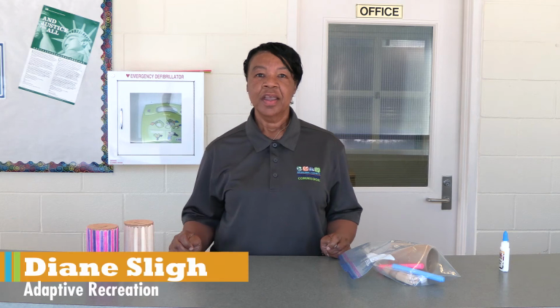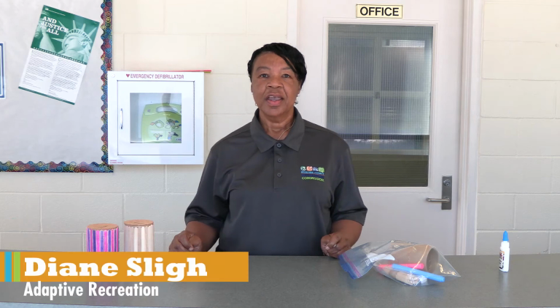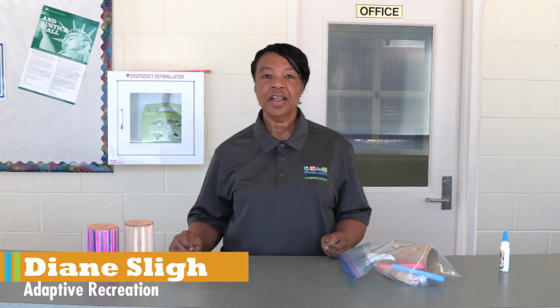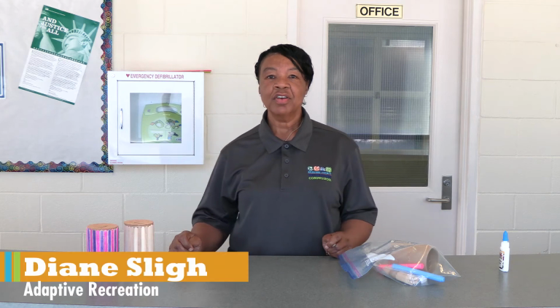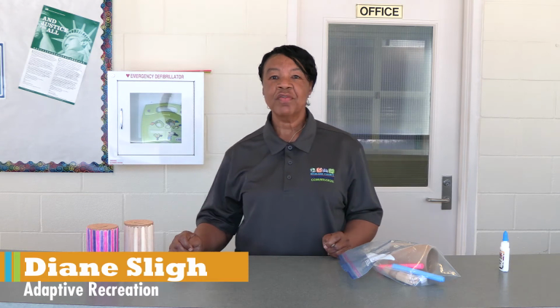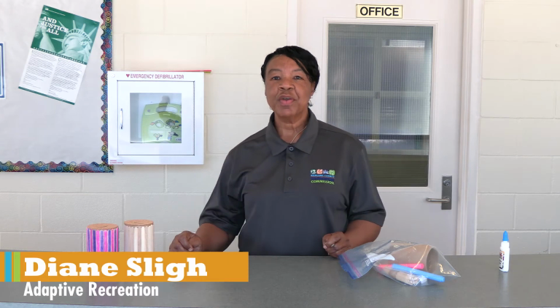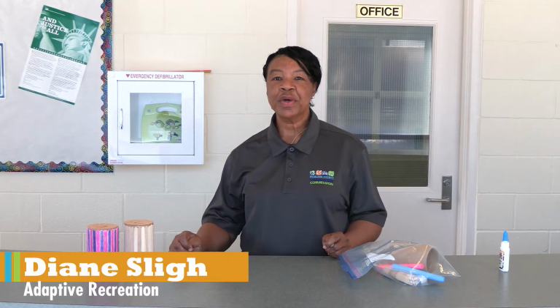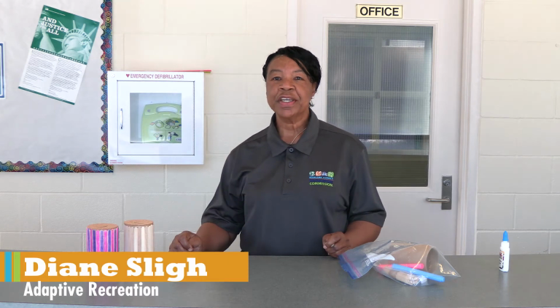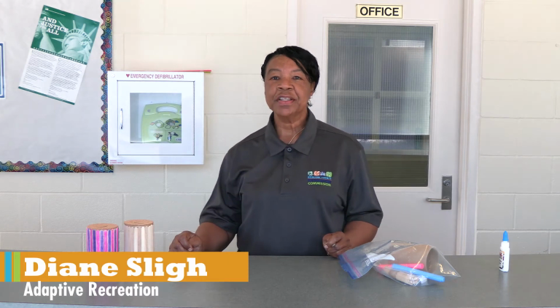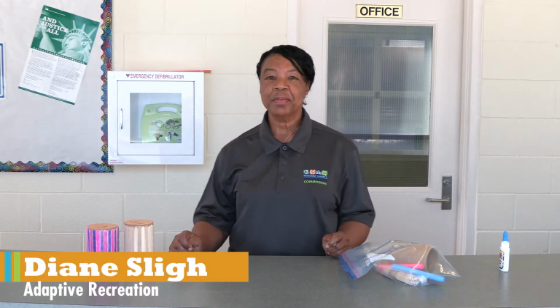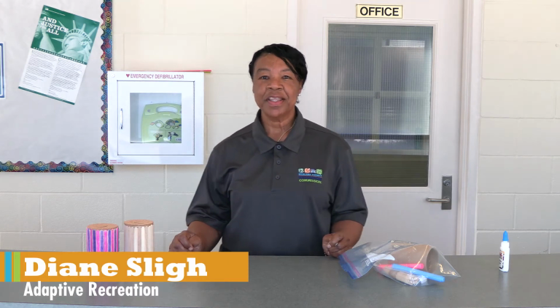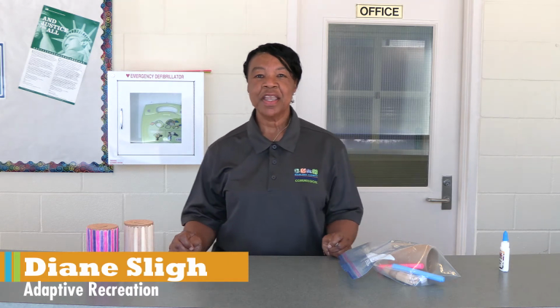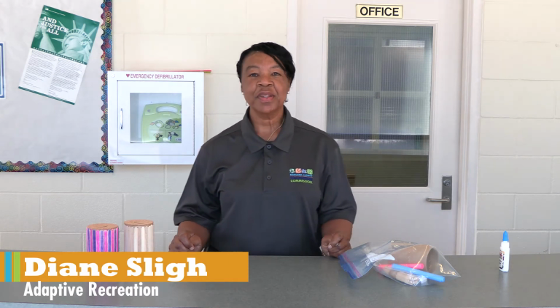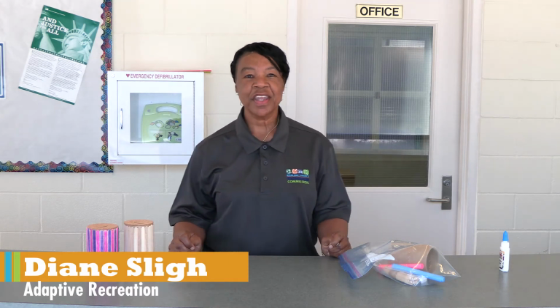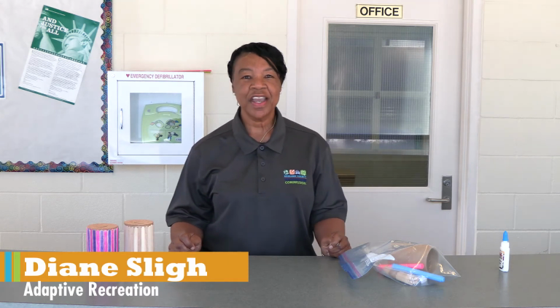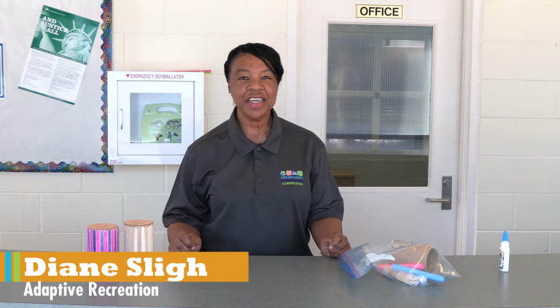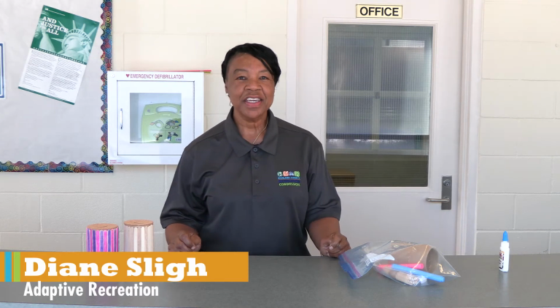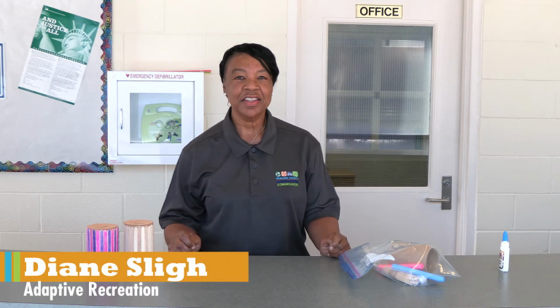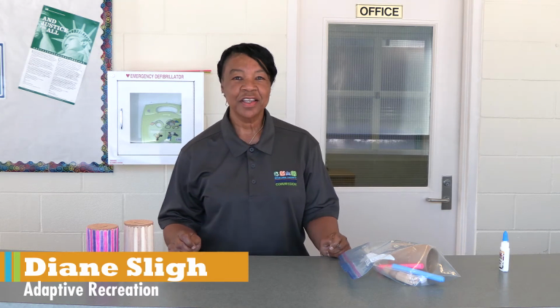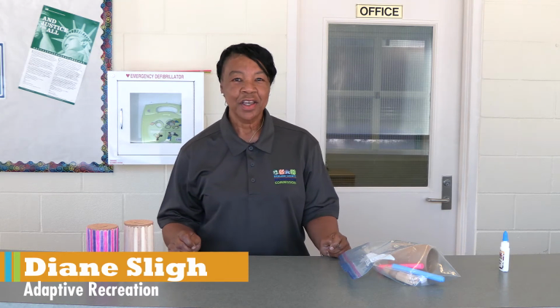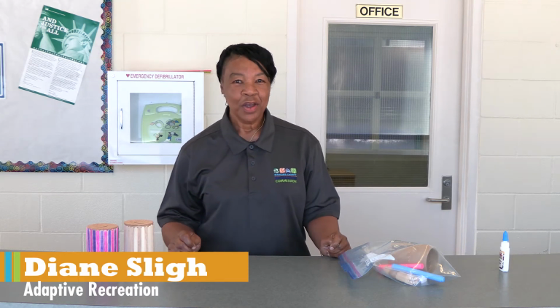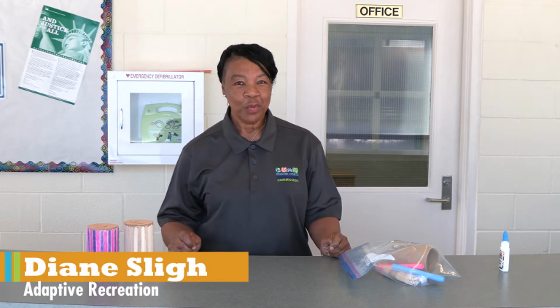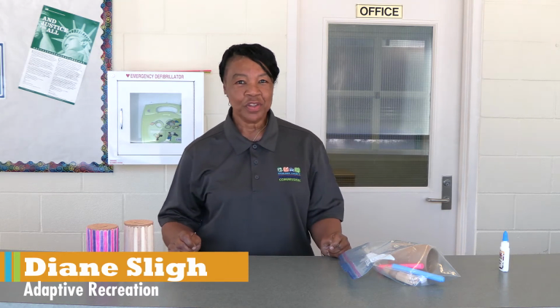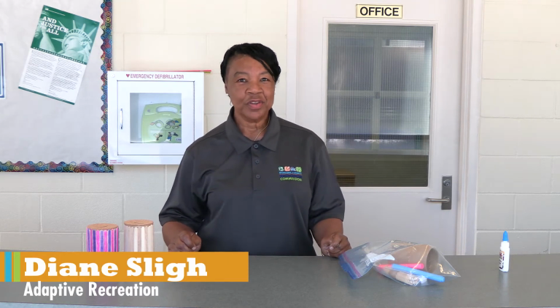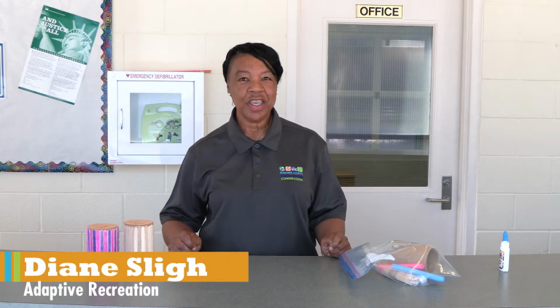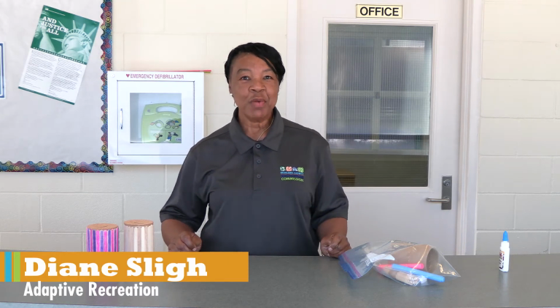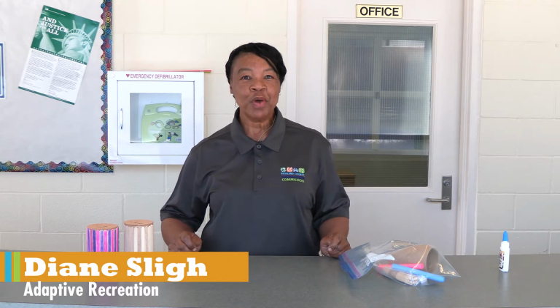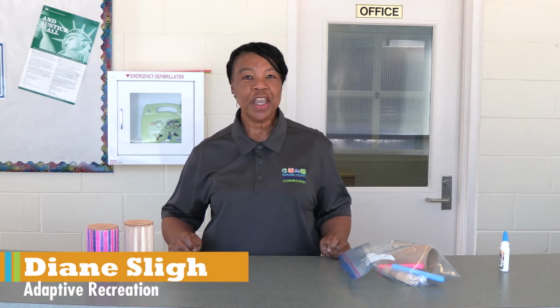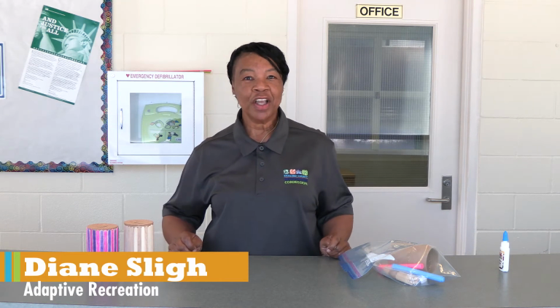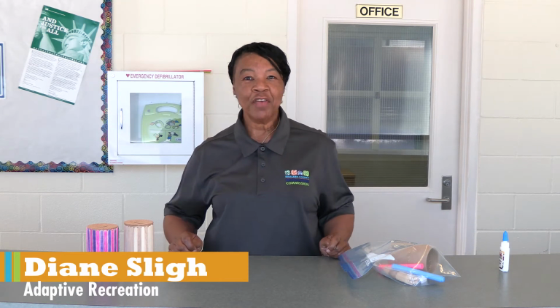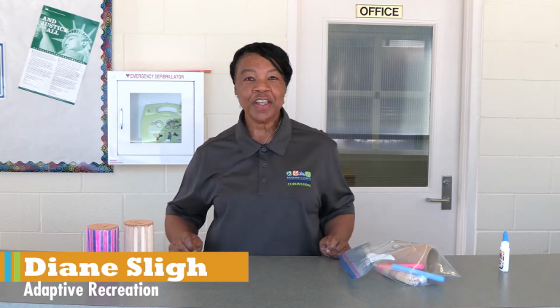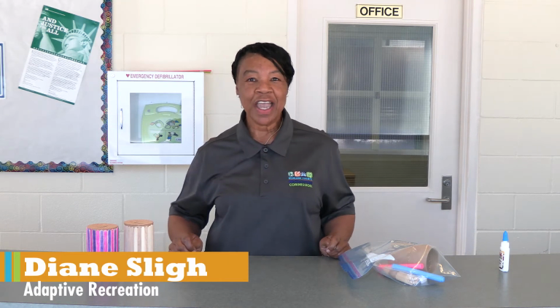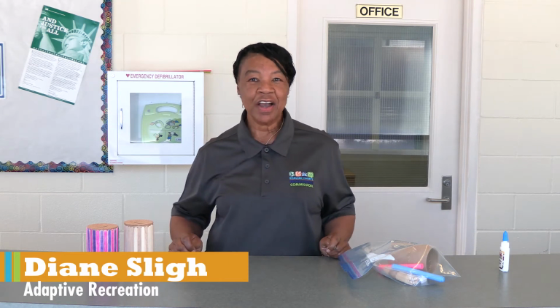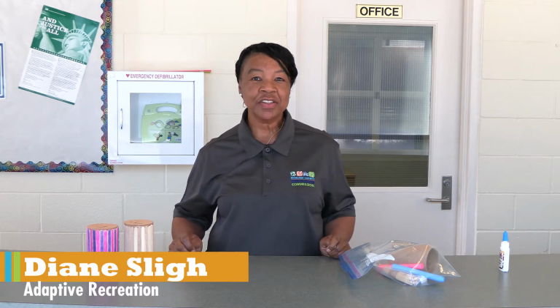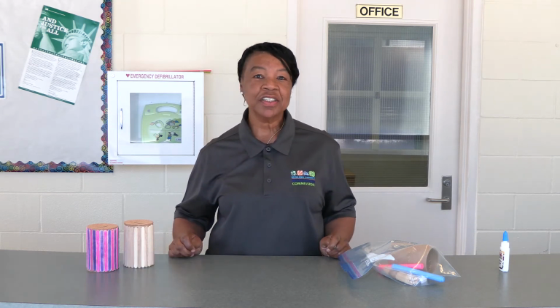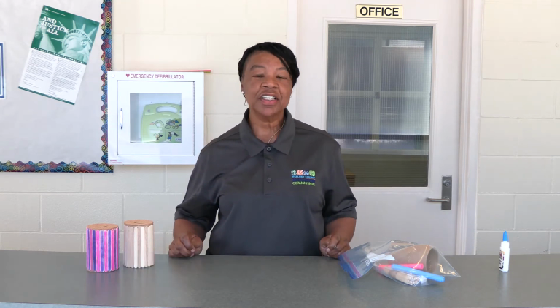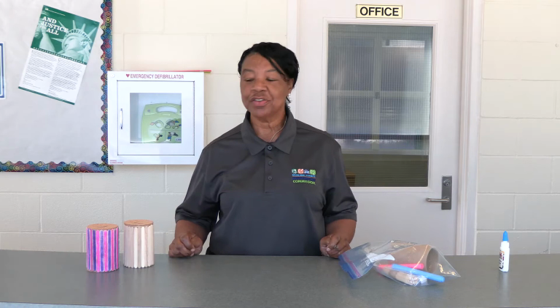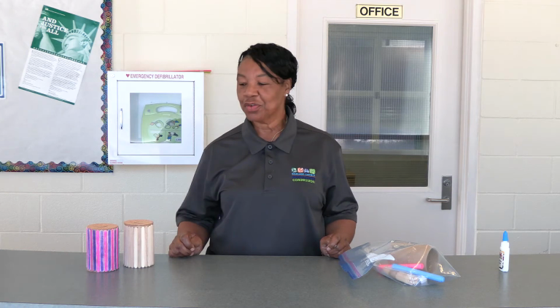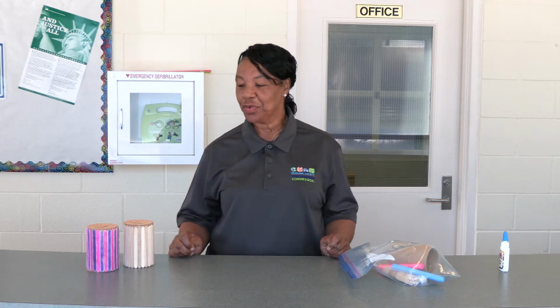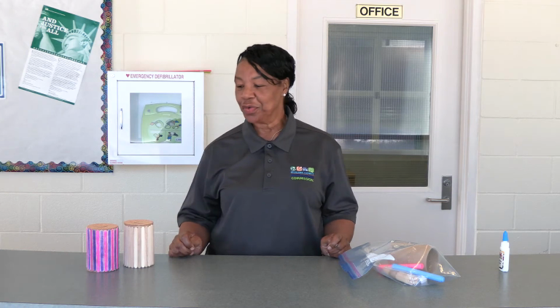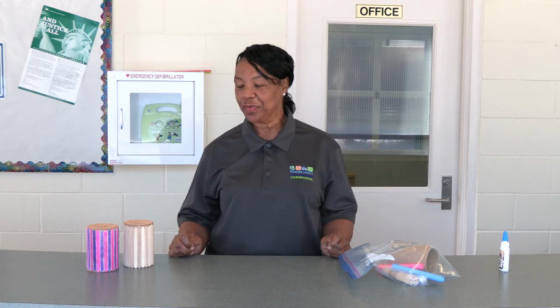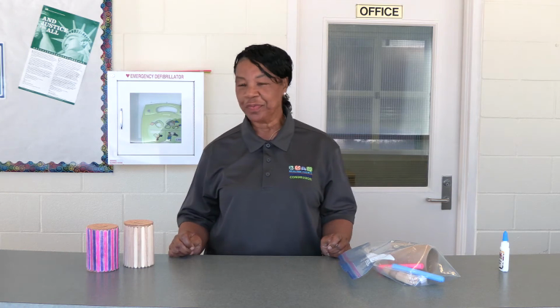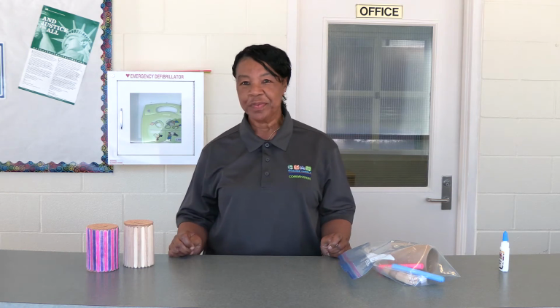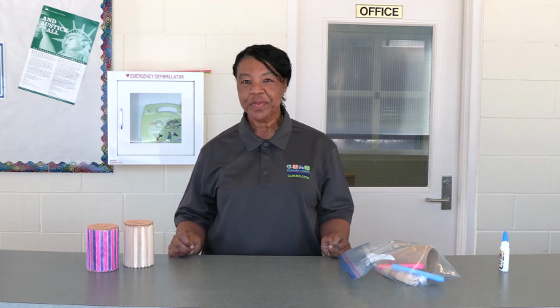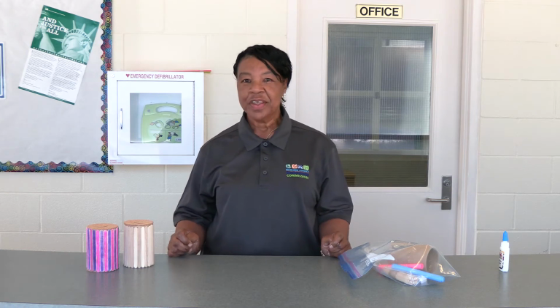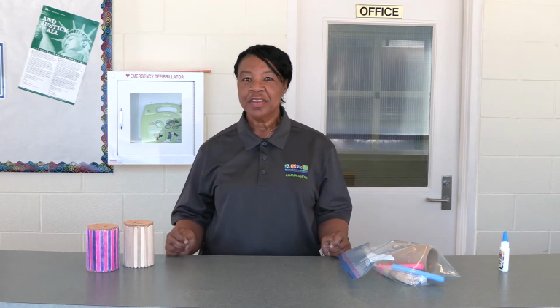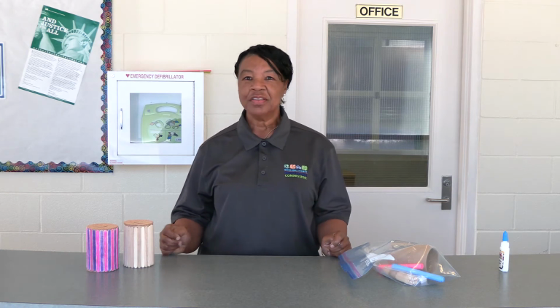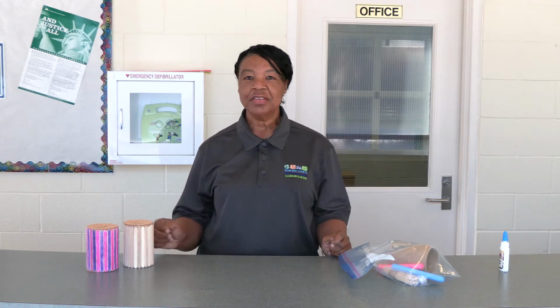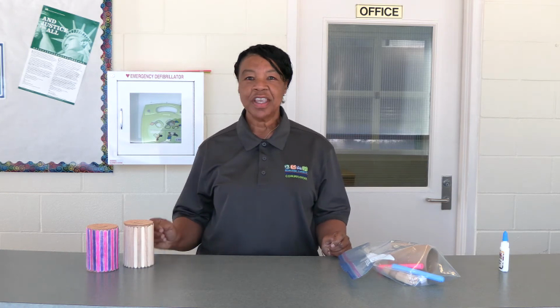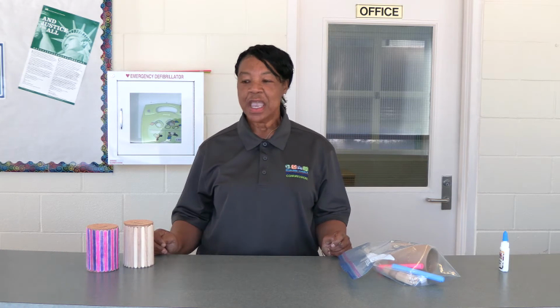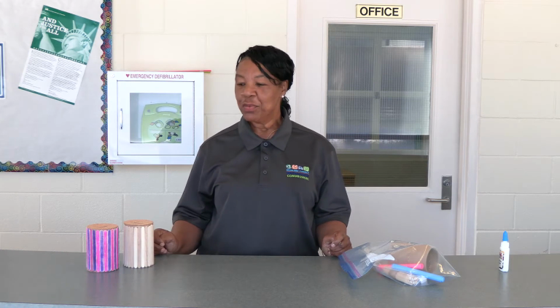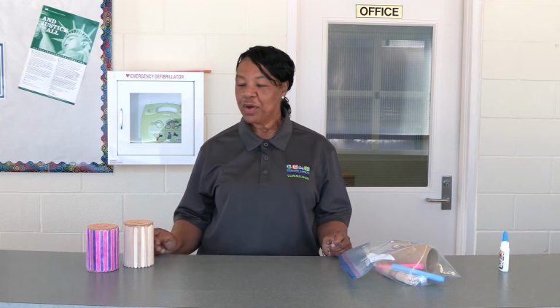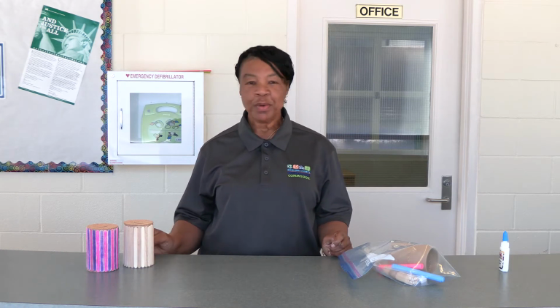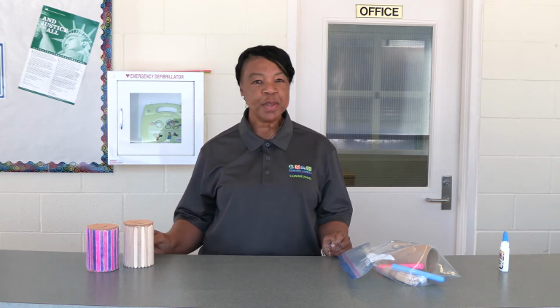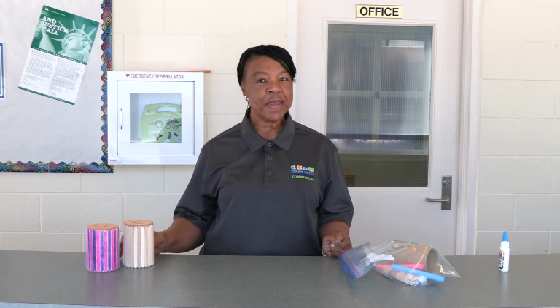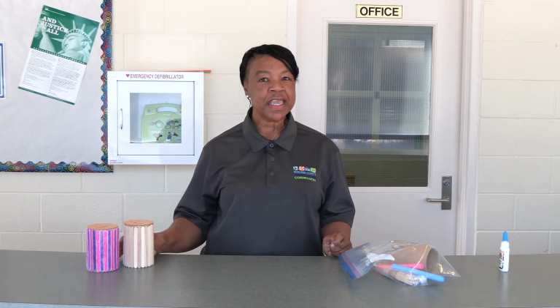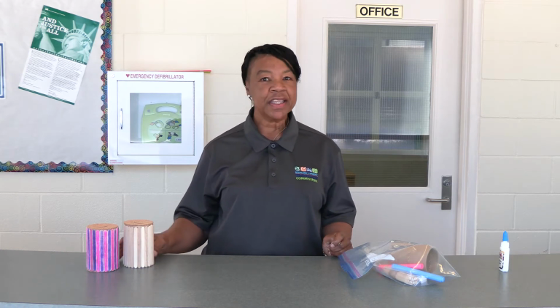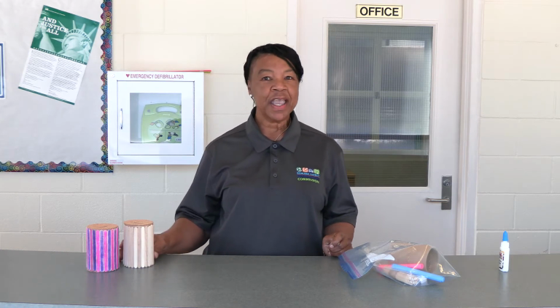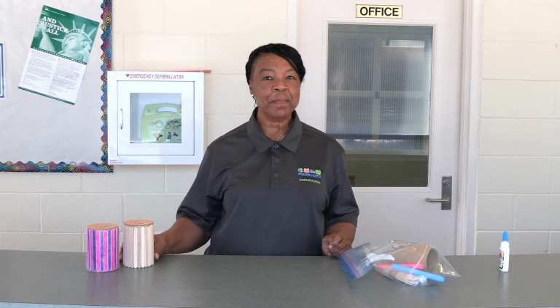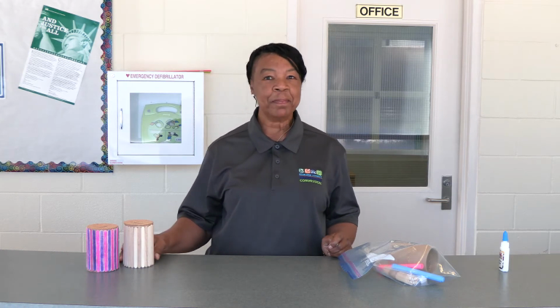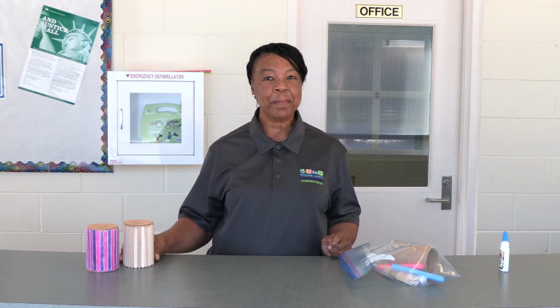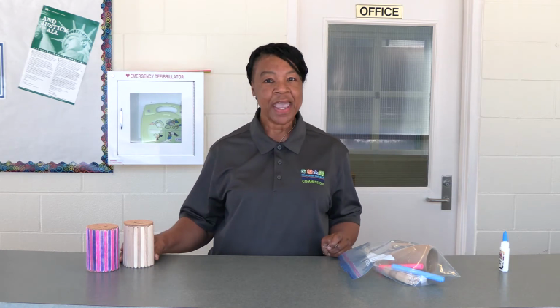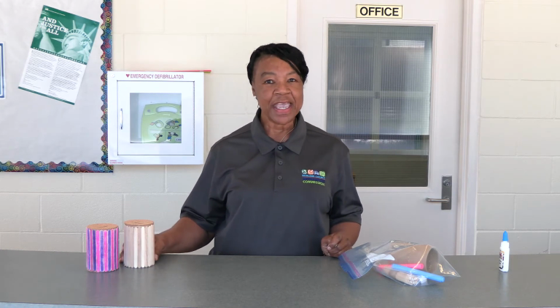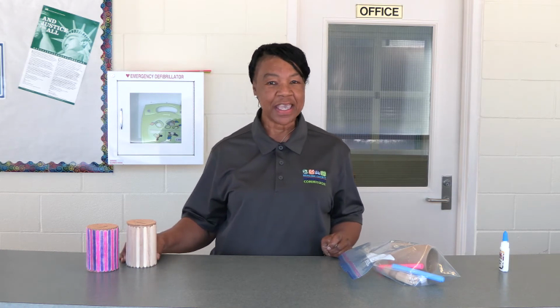Hello everyone, my name is Diane. Today we'll get off the couch and into the room. Today we will be making a bank.